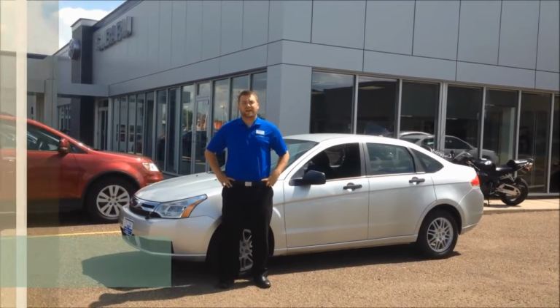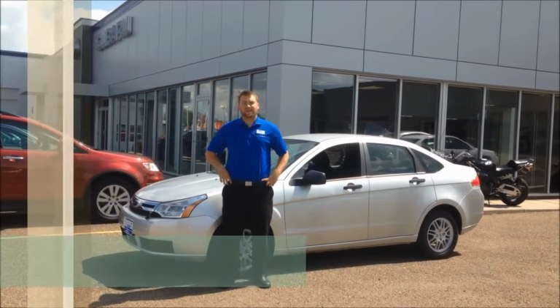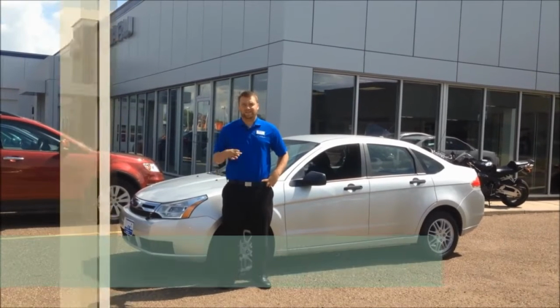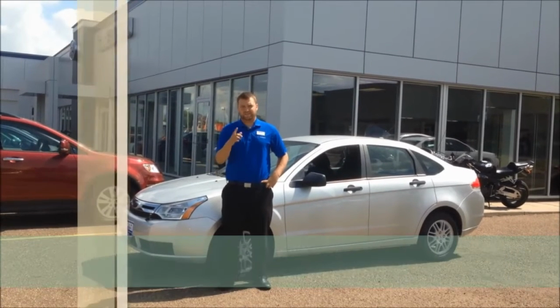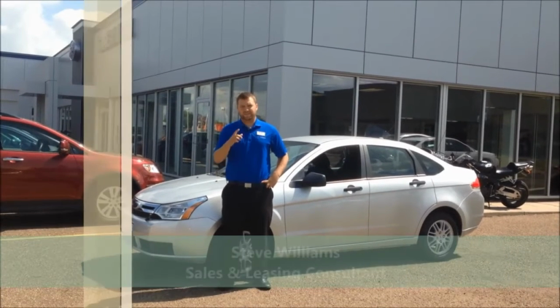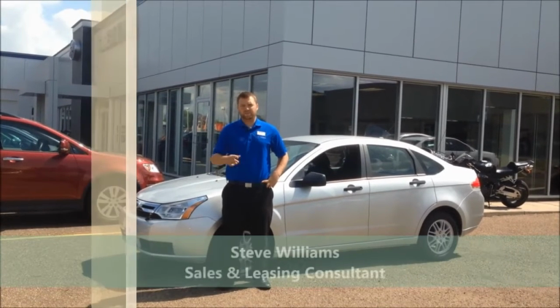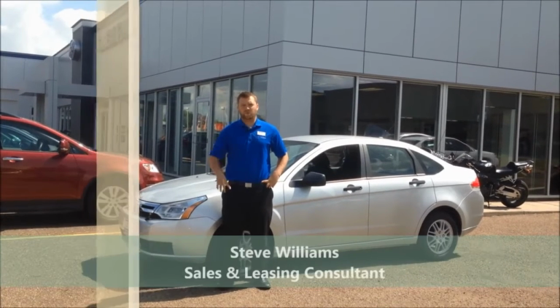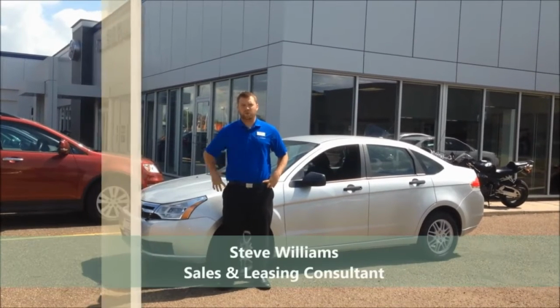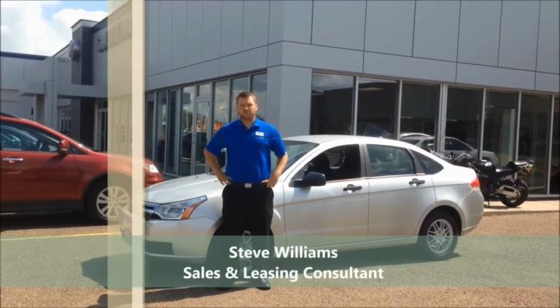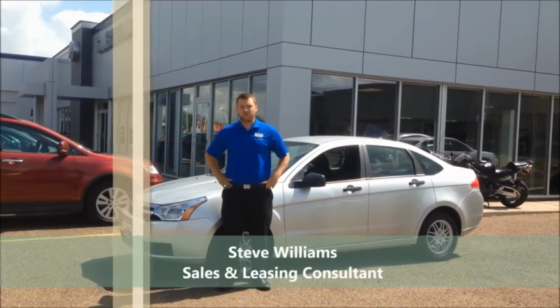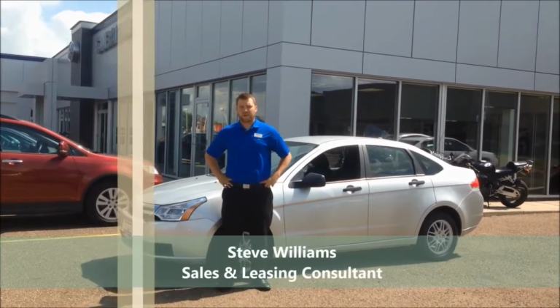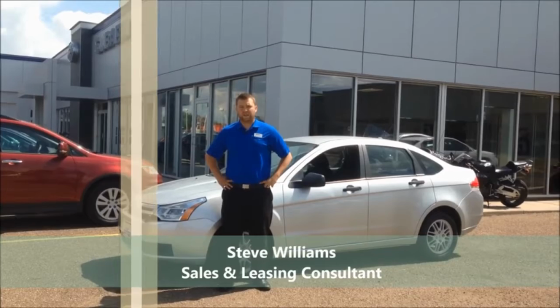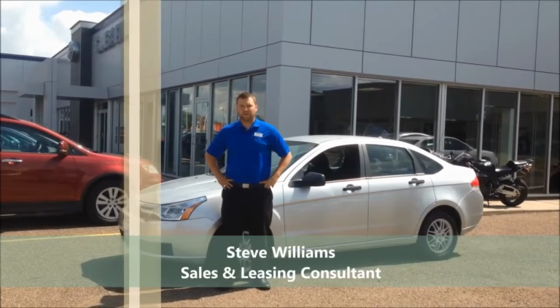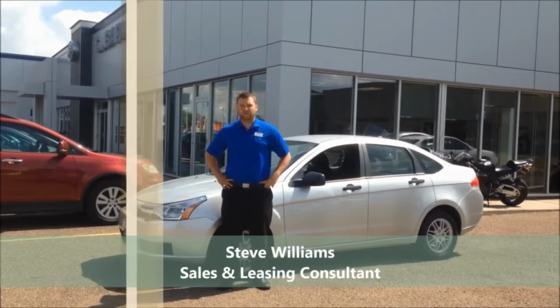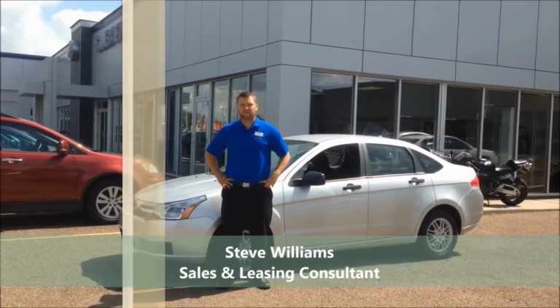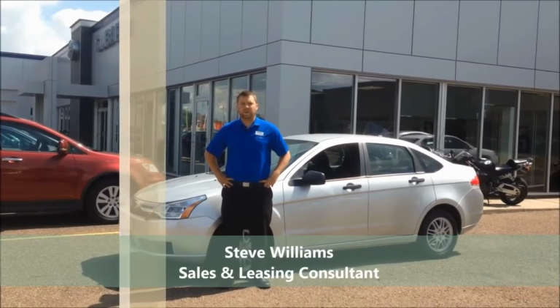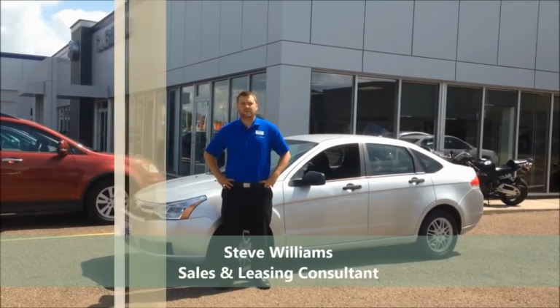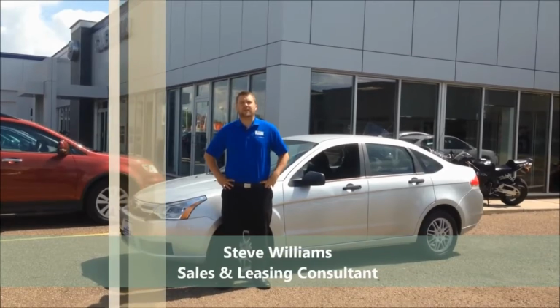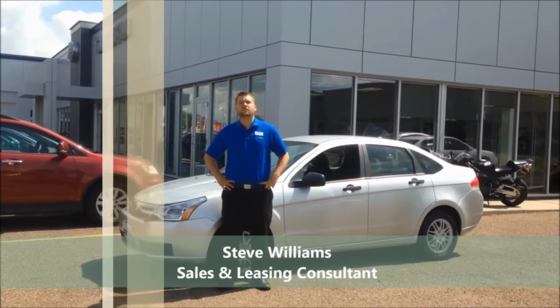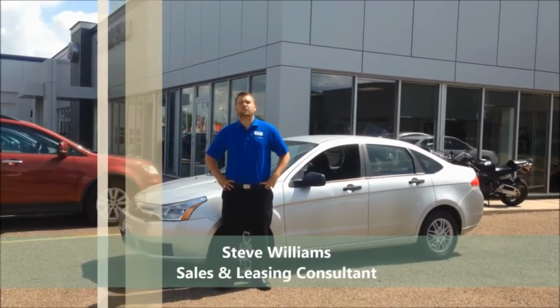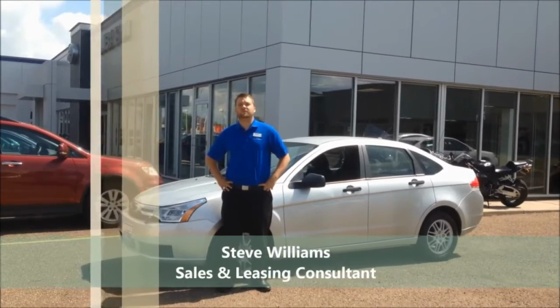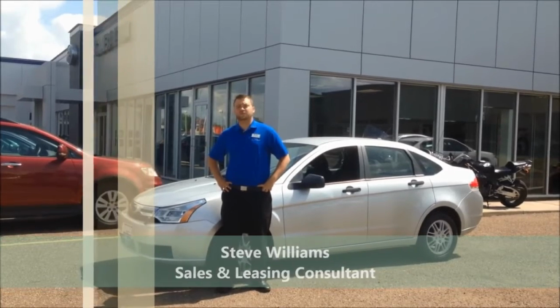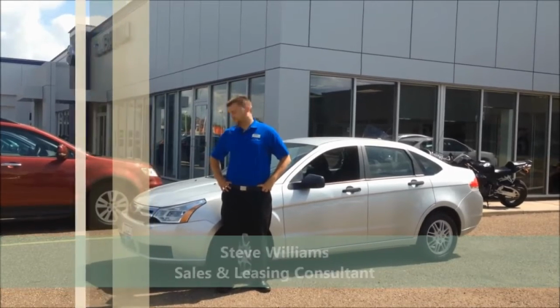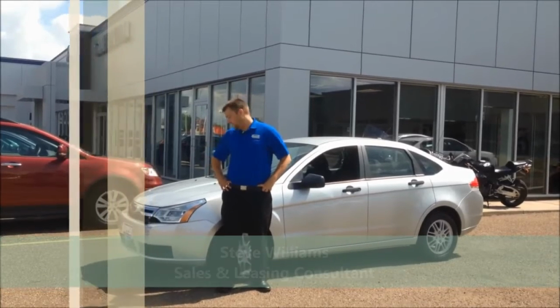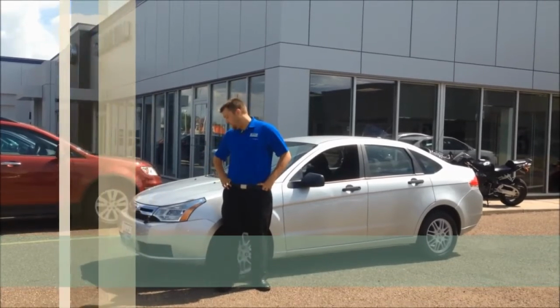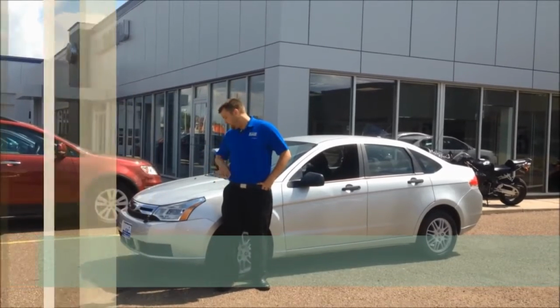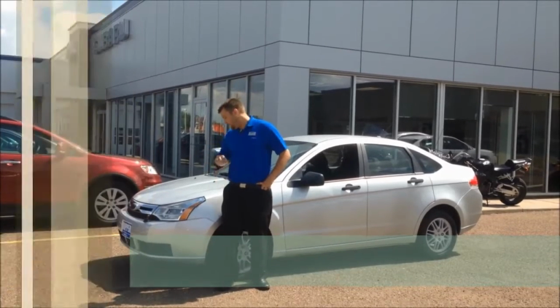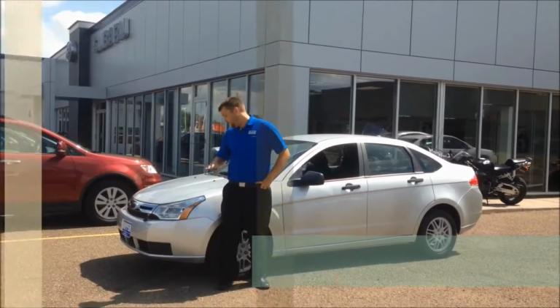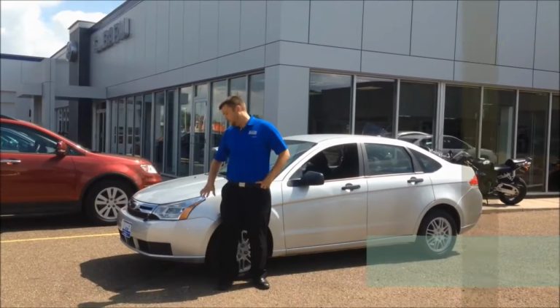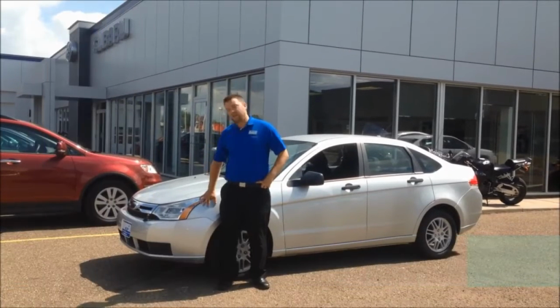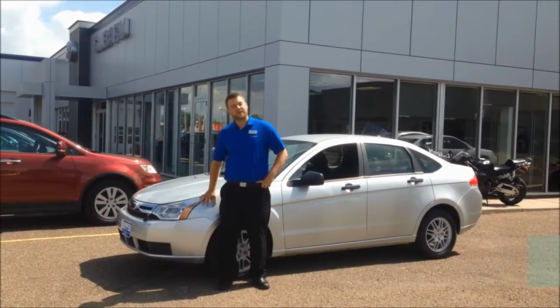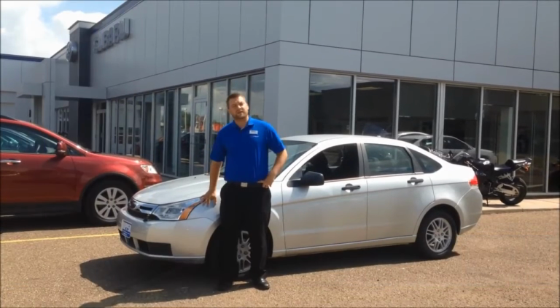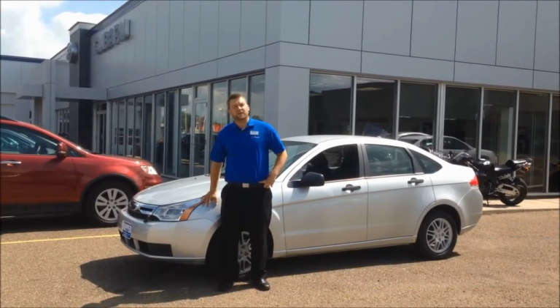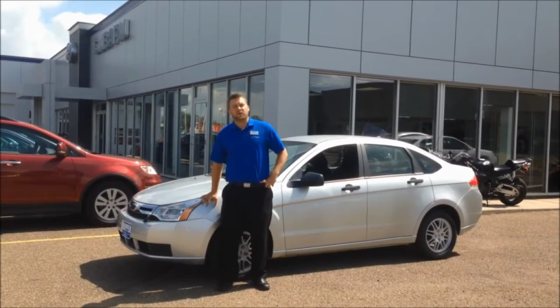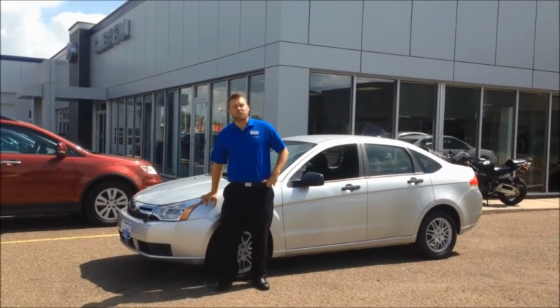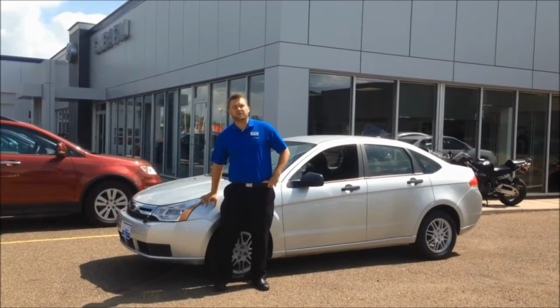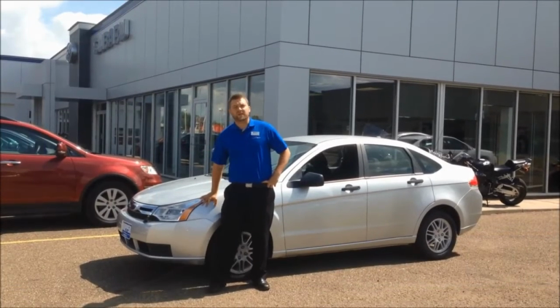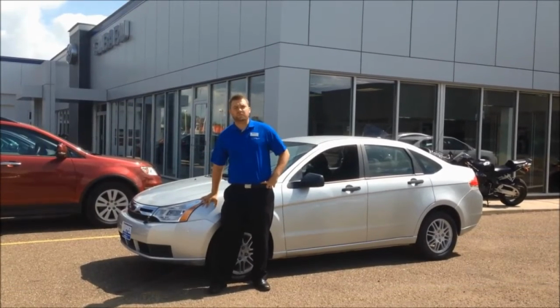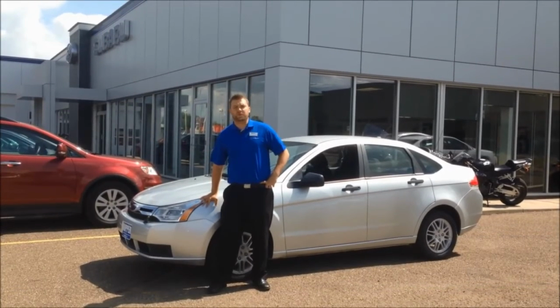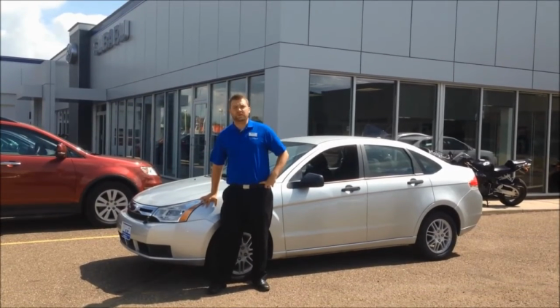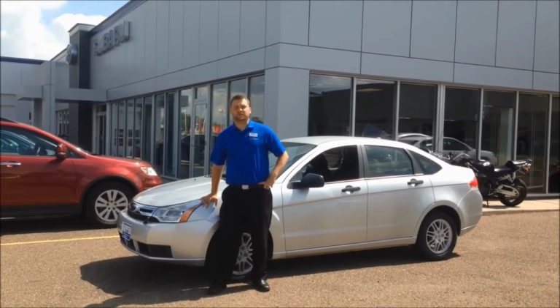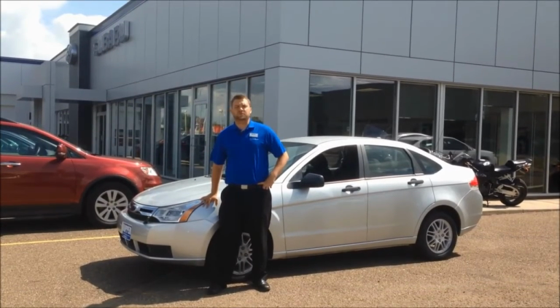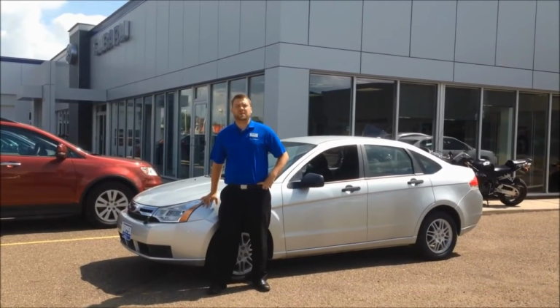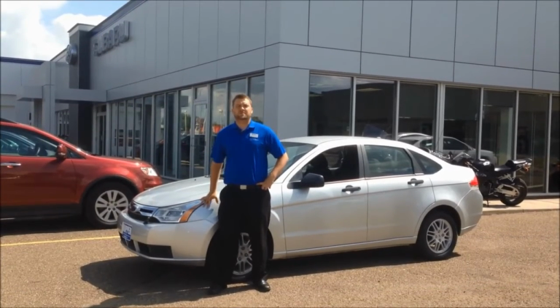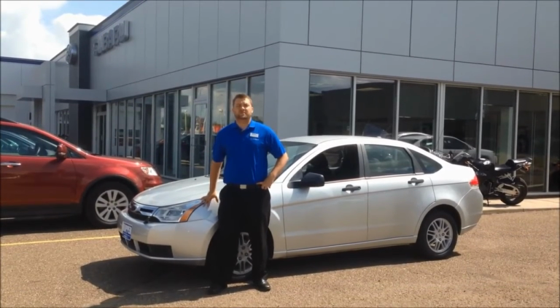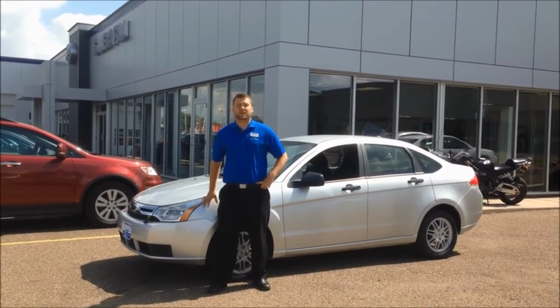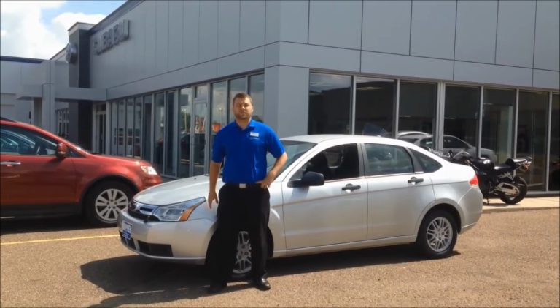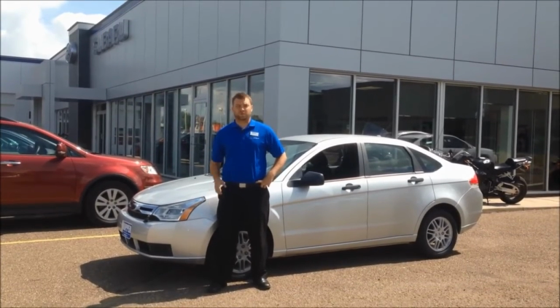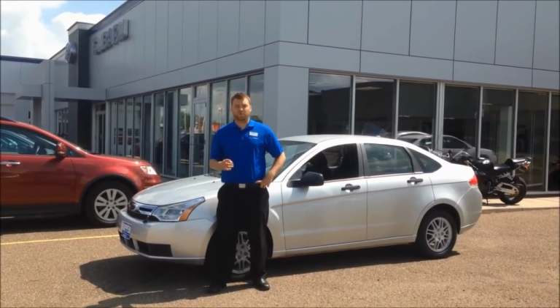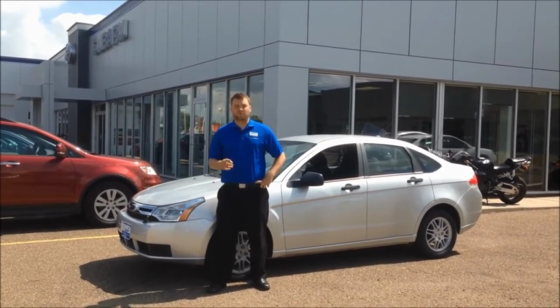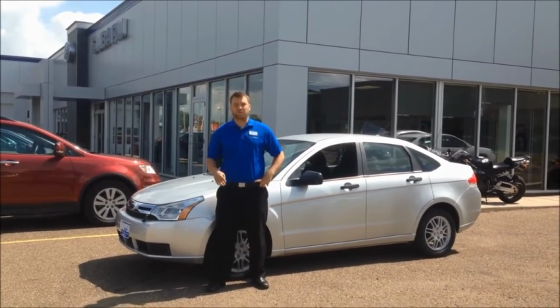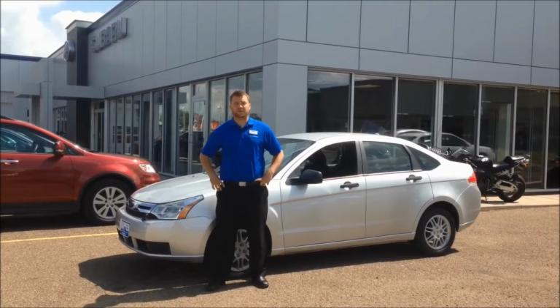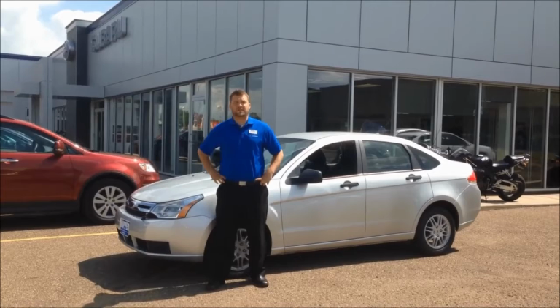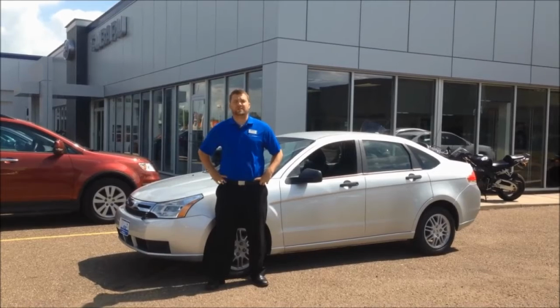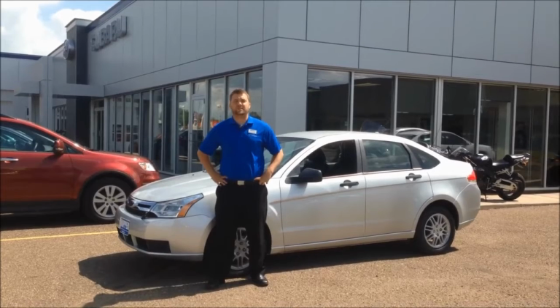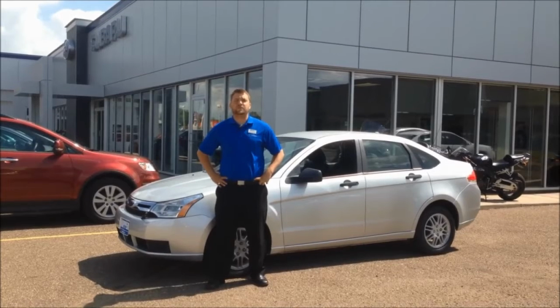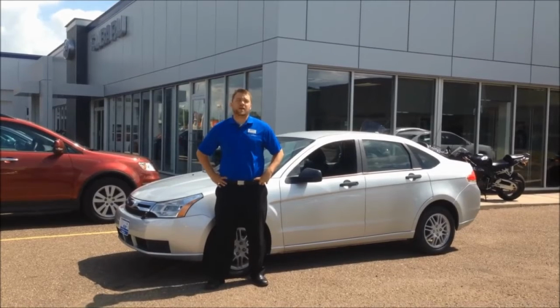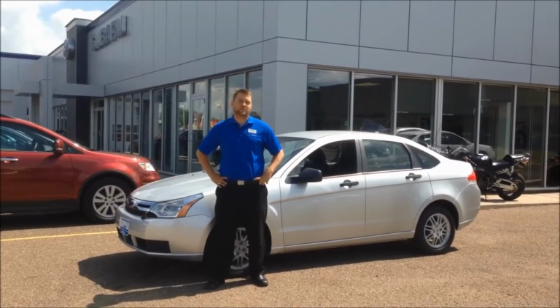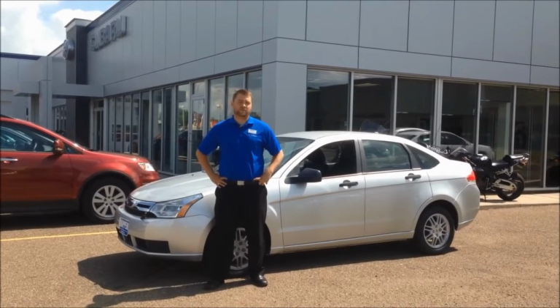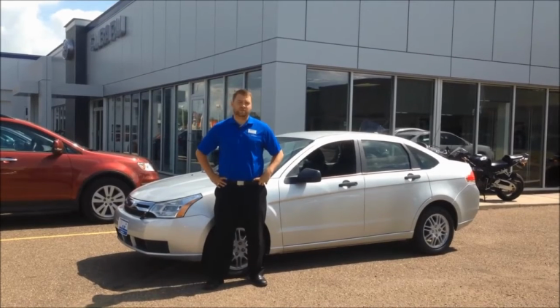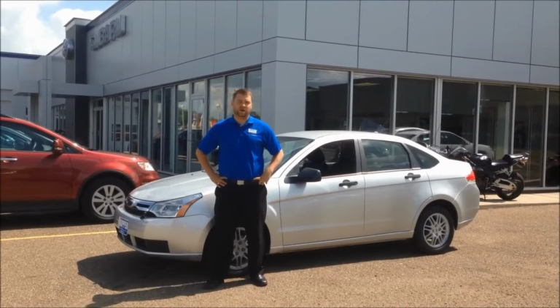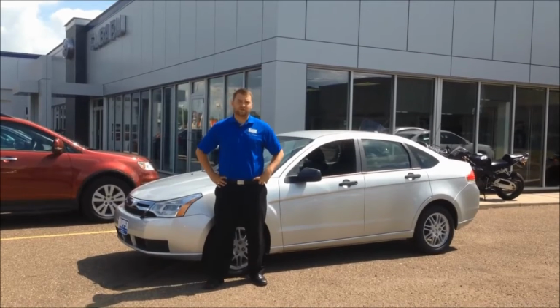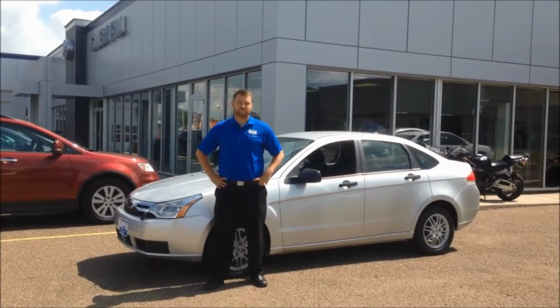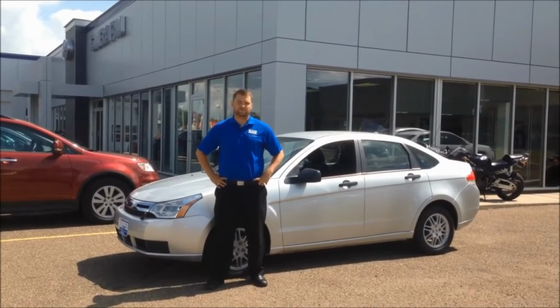Hi, Steve Williams back again with another Take the Wheel Tuesday. Today we're going to take a peek at the 2010 Ford Focus SE we have on our lot.